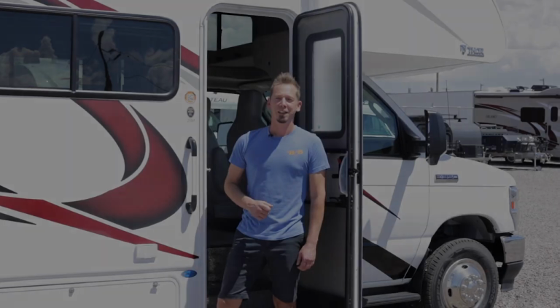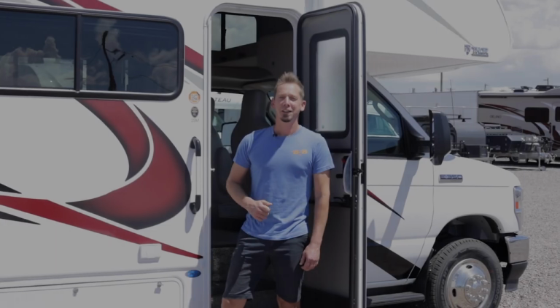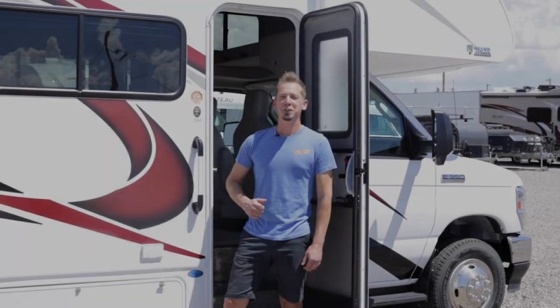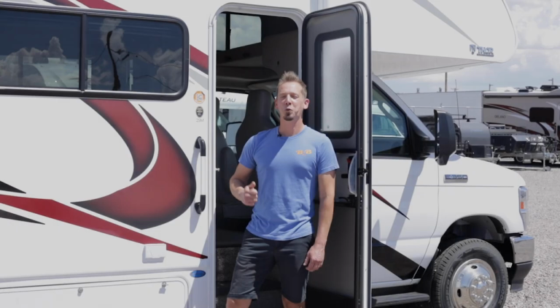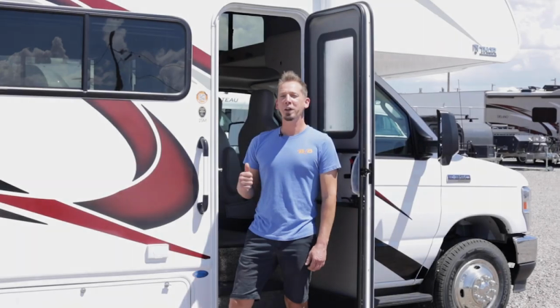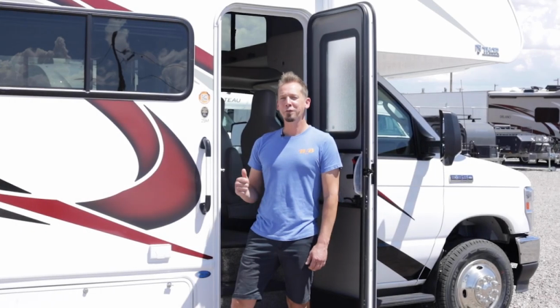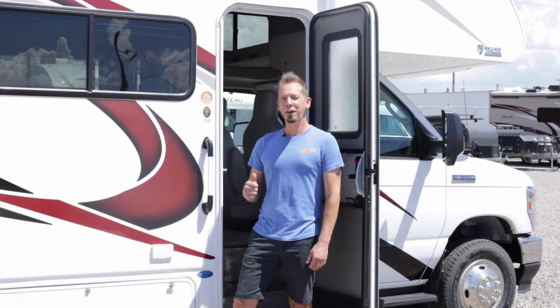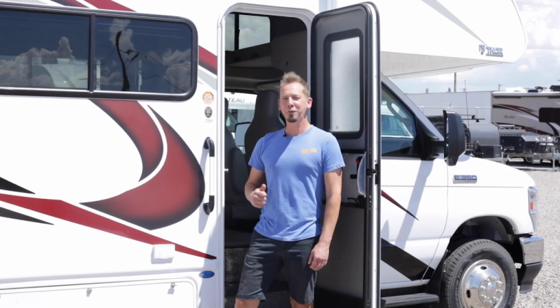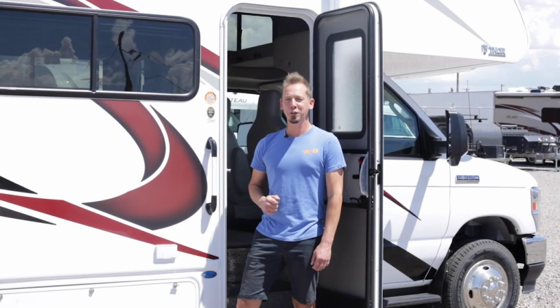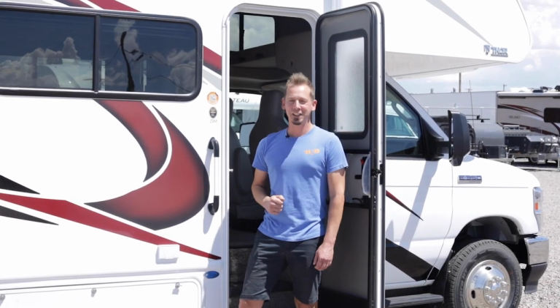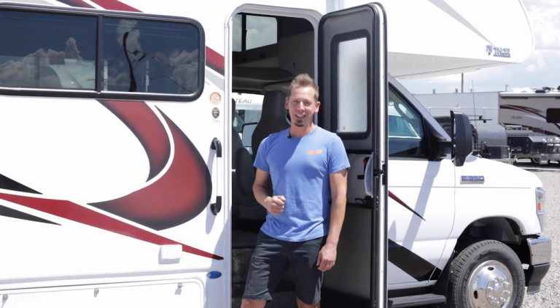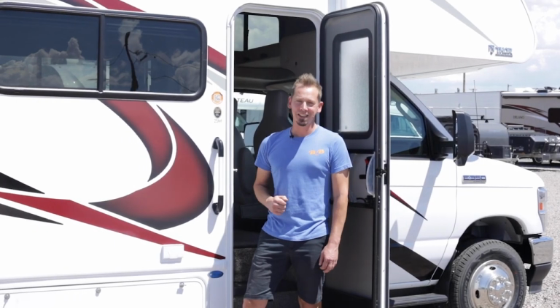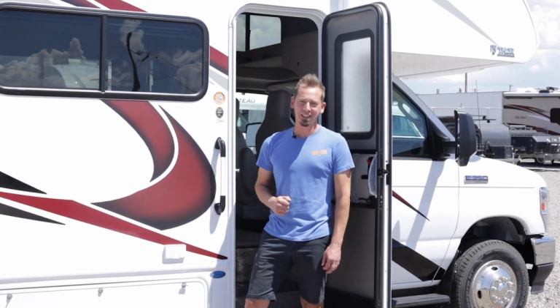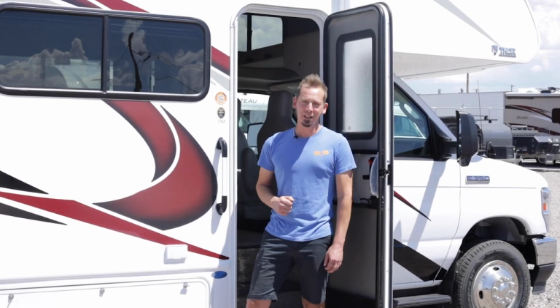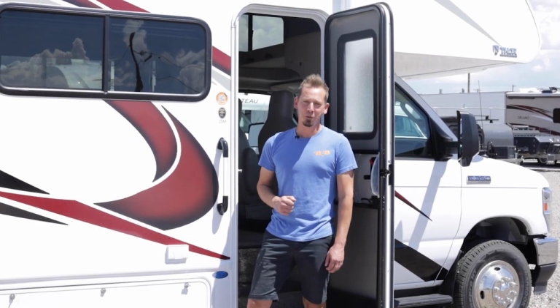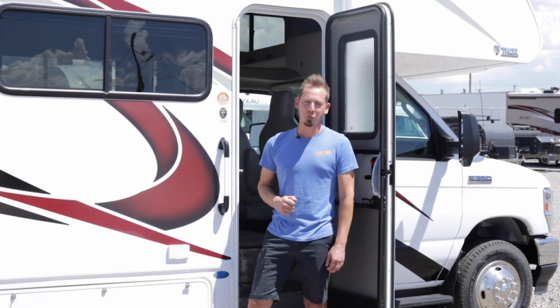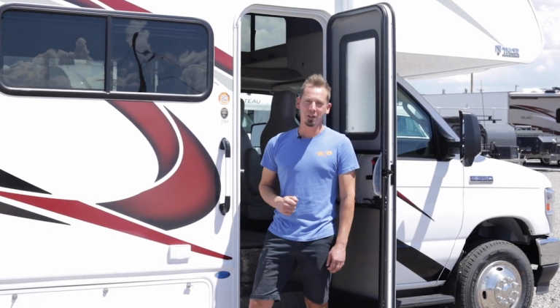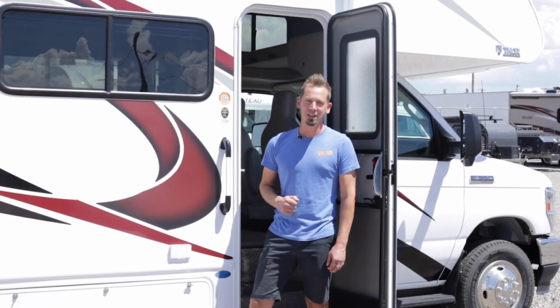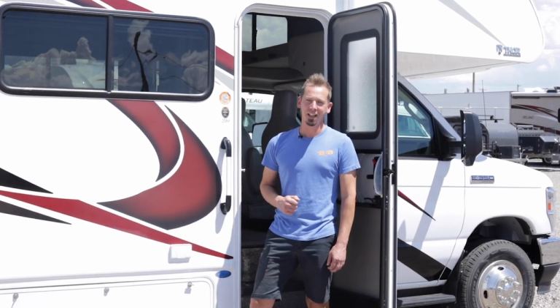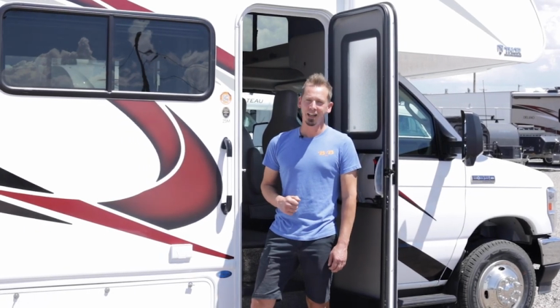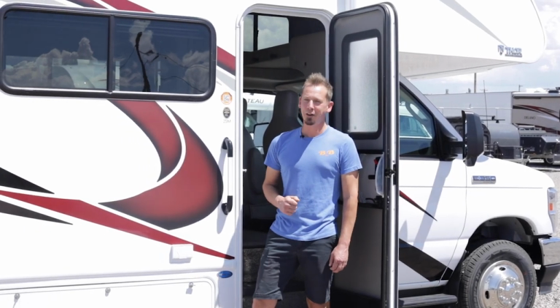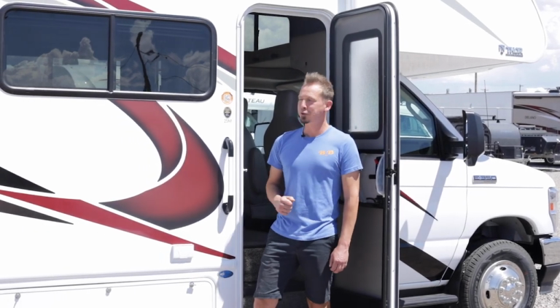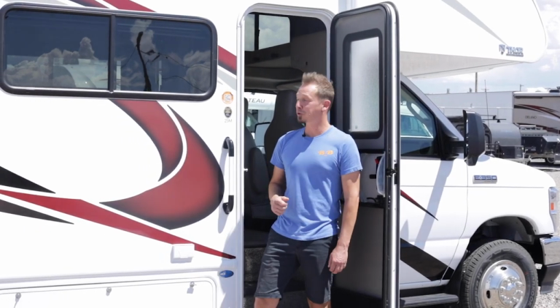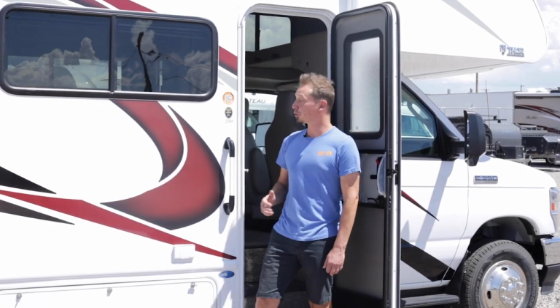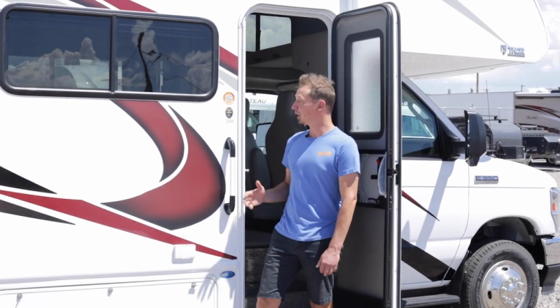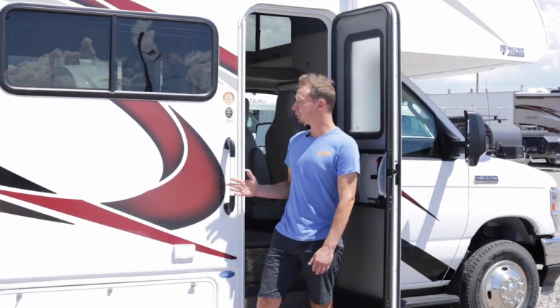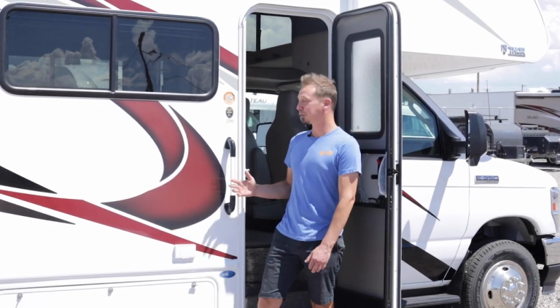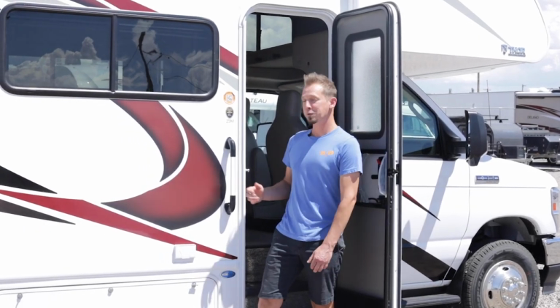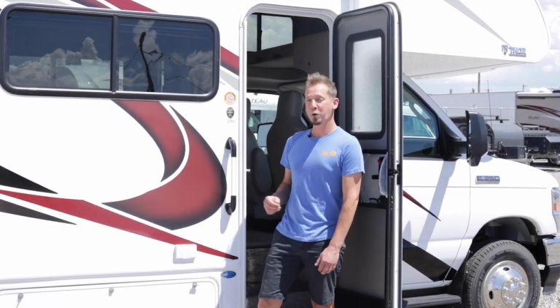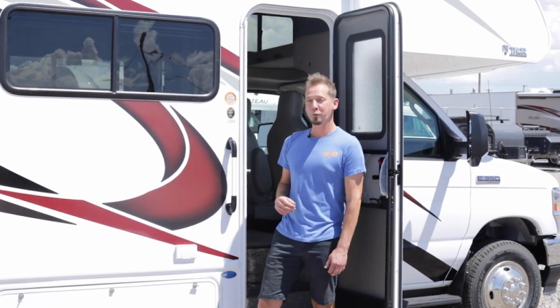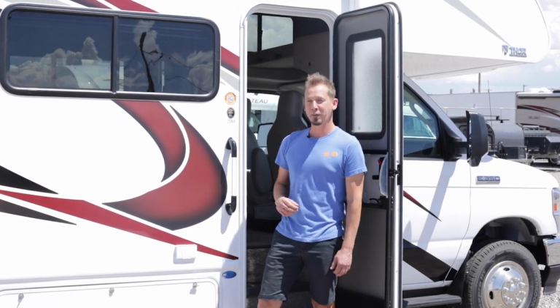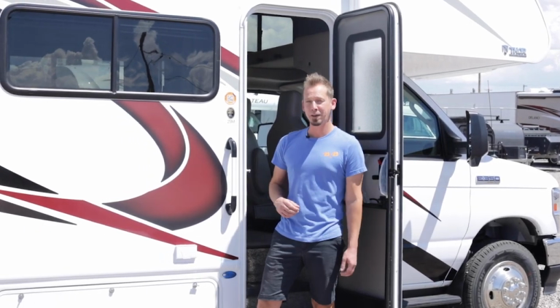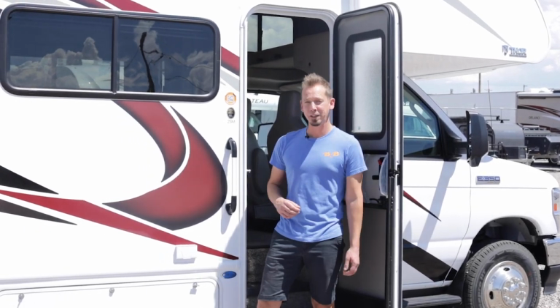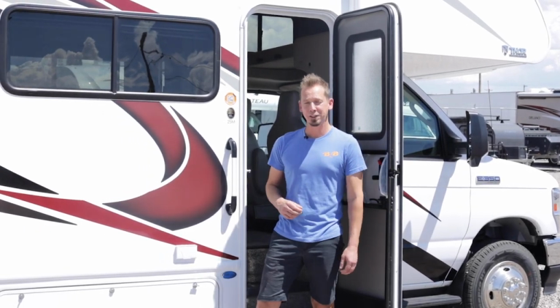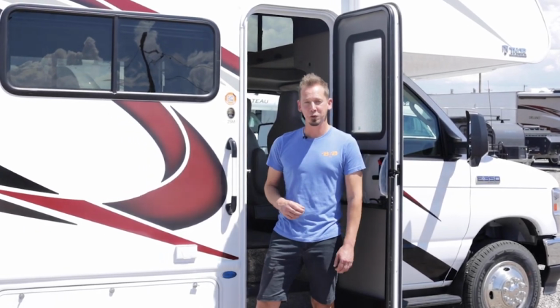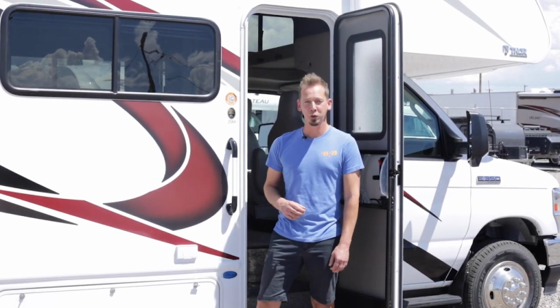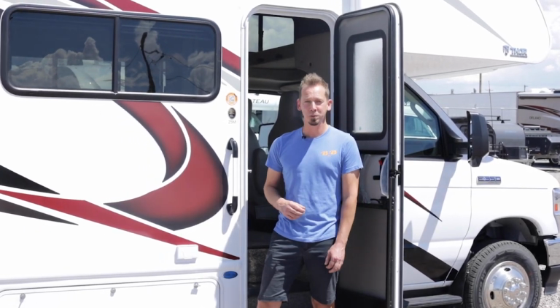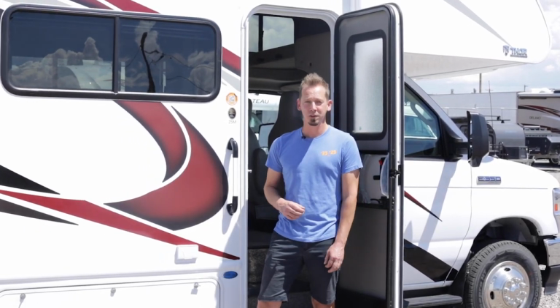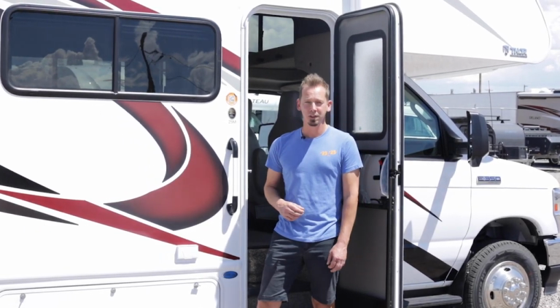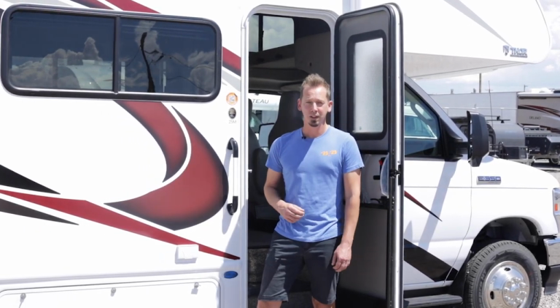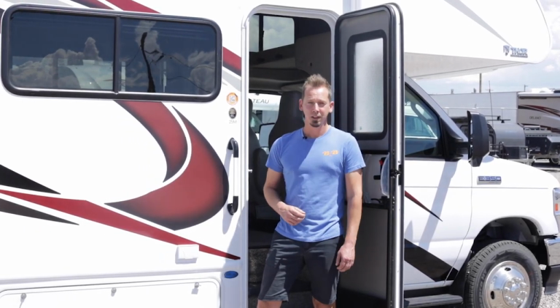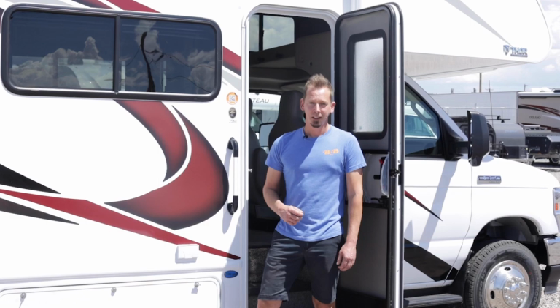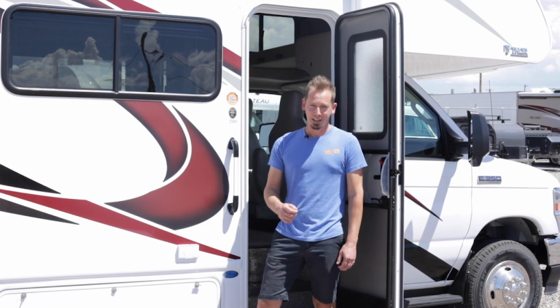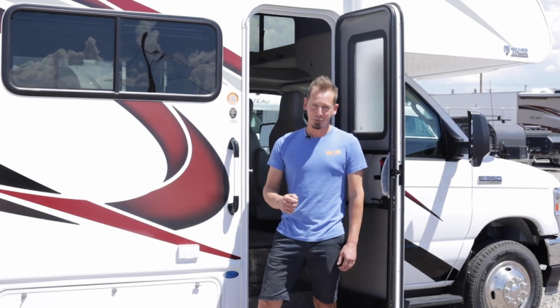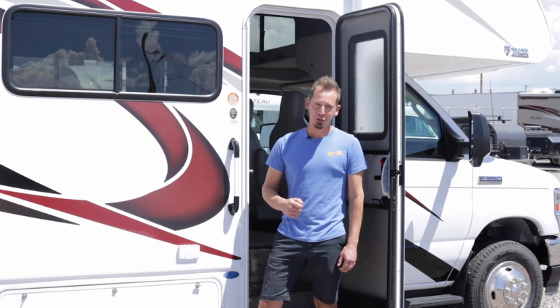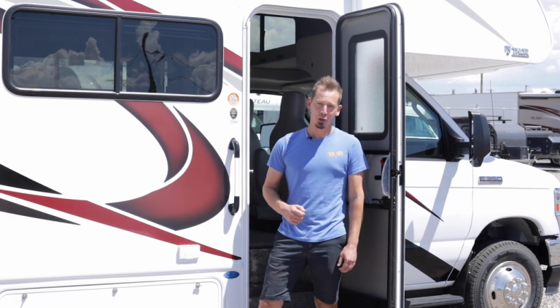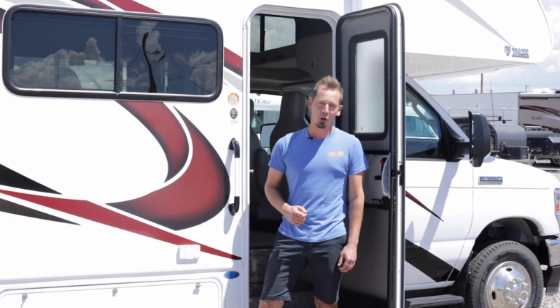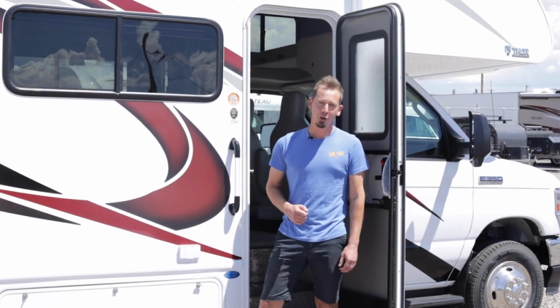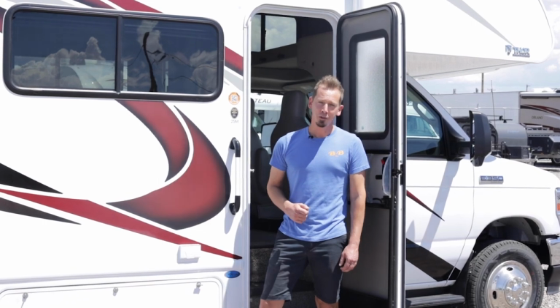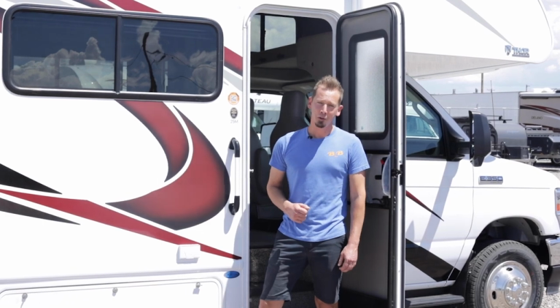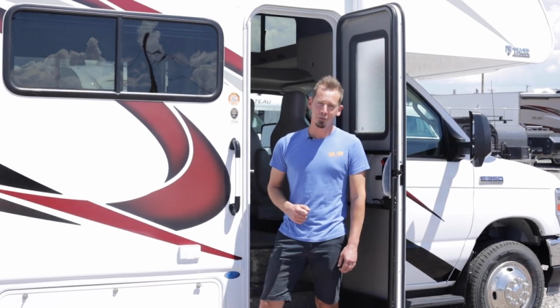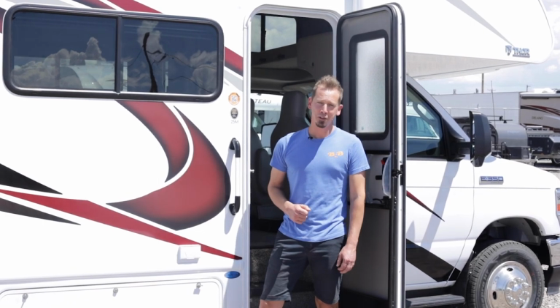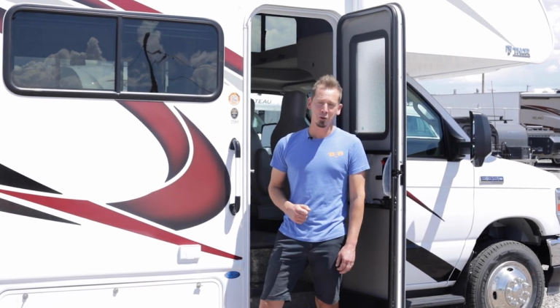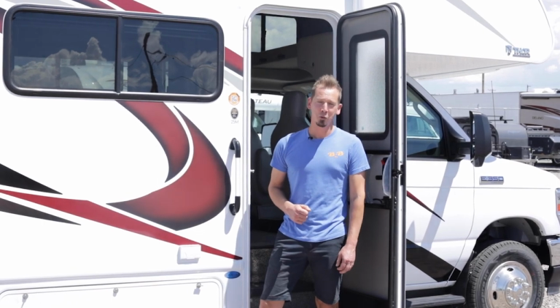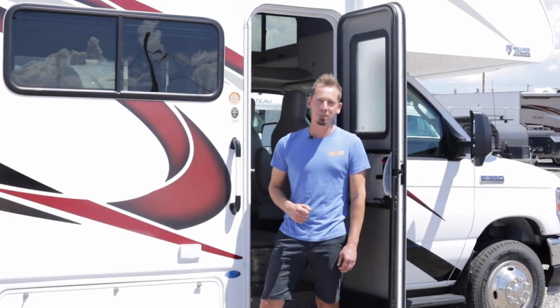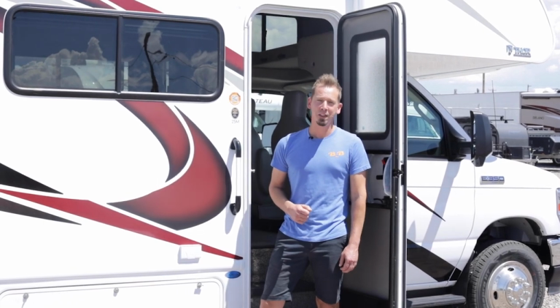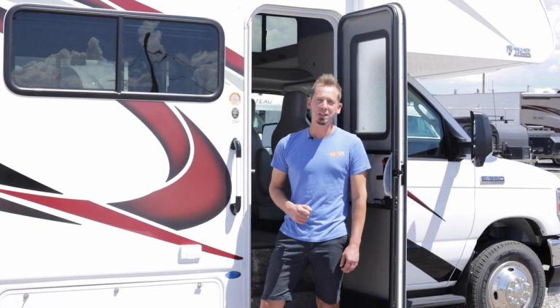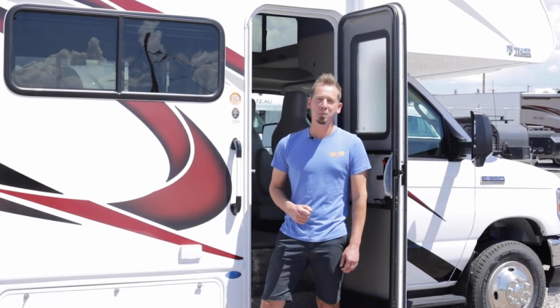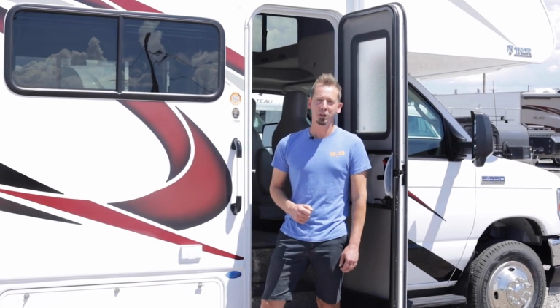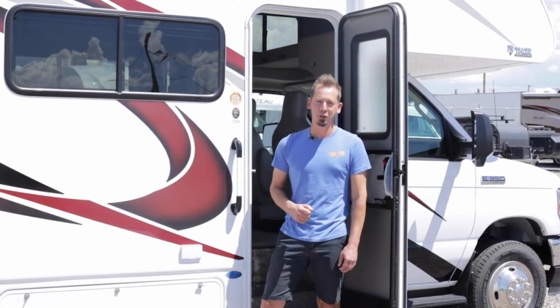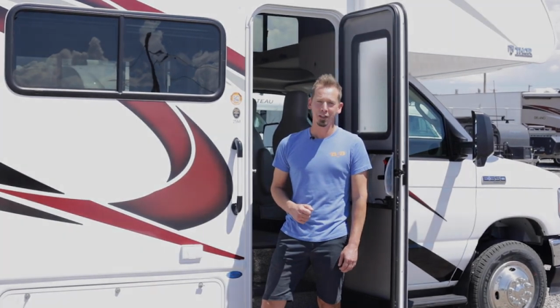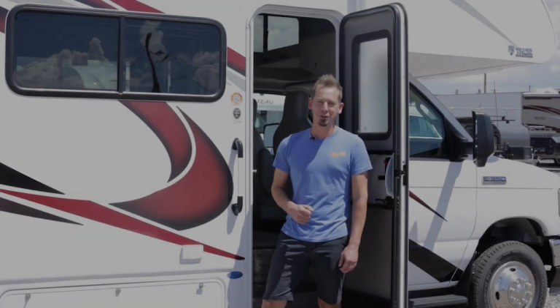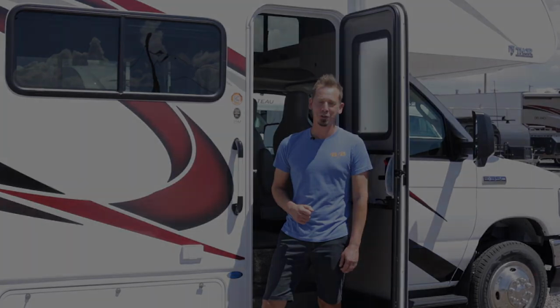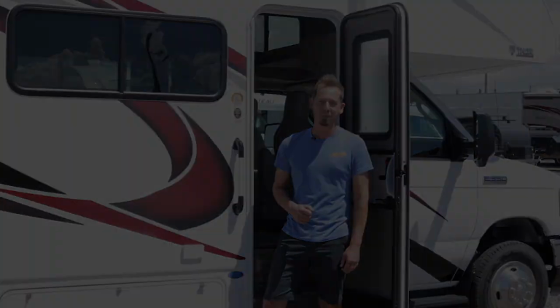This 25-foot Class C with one slide-out is great for small families and groups. Give us a call or visit our website to book your next trip.